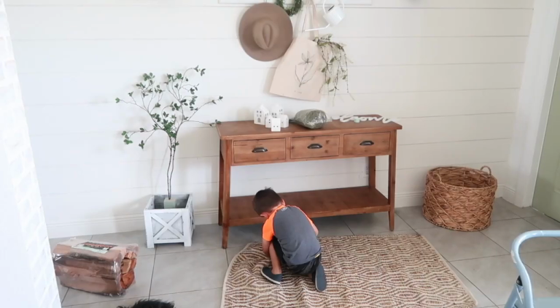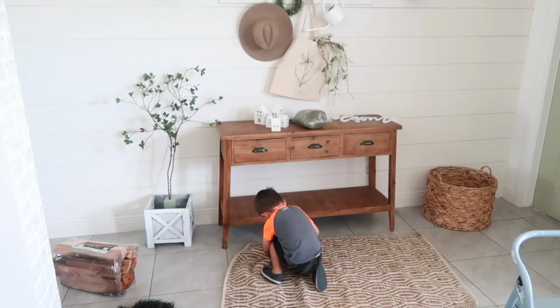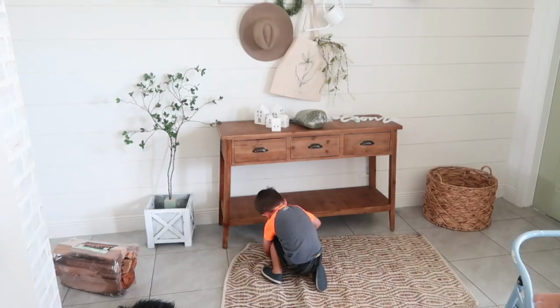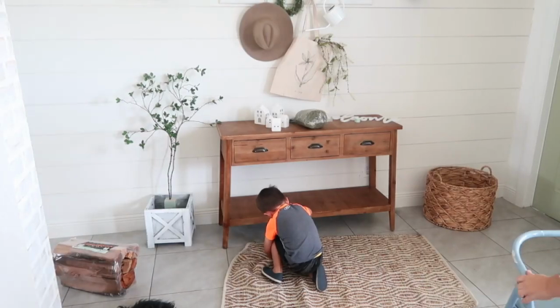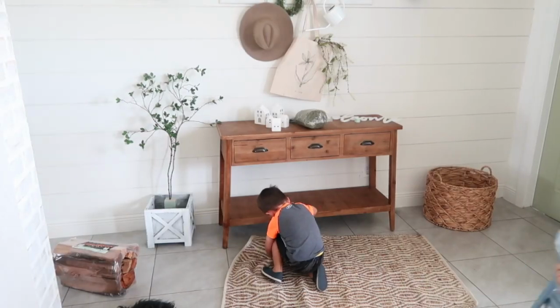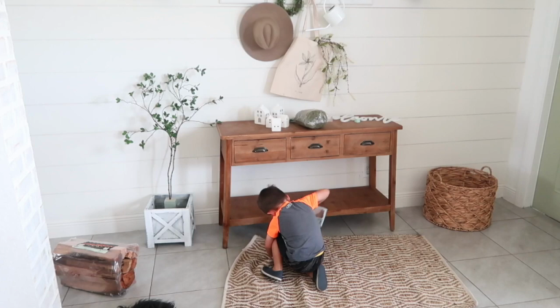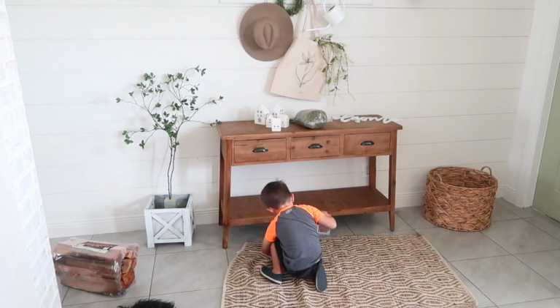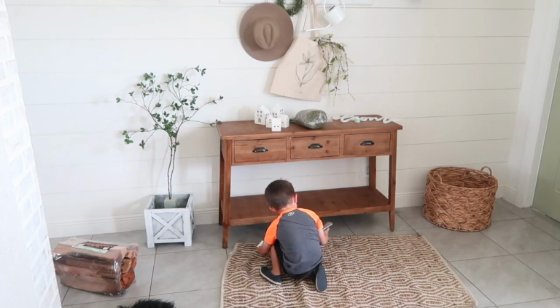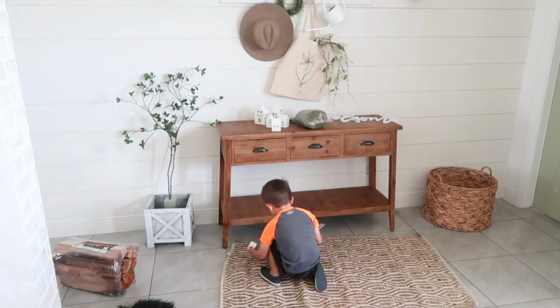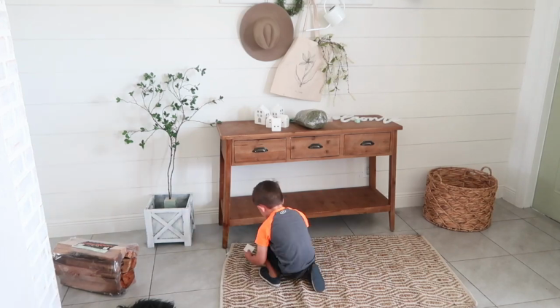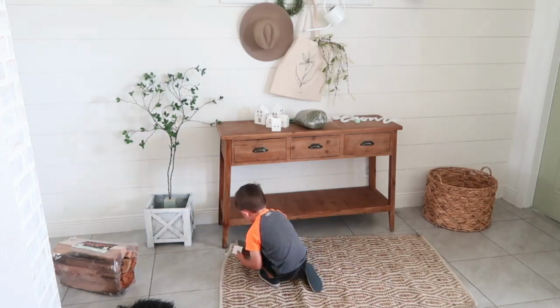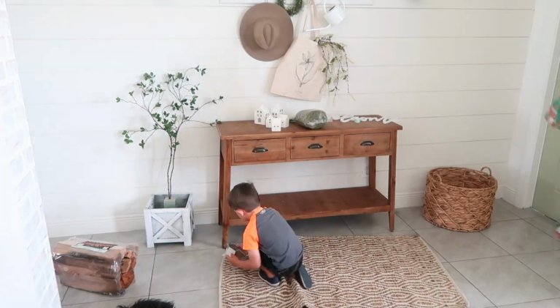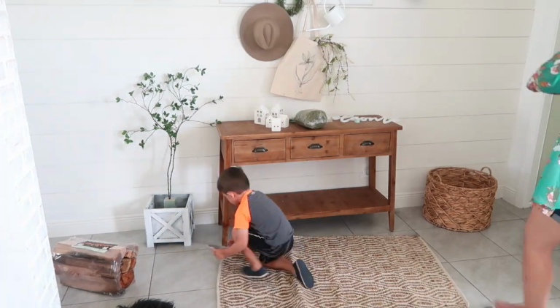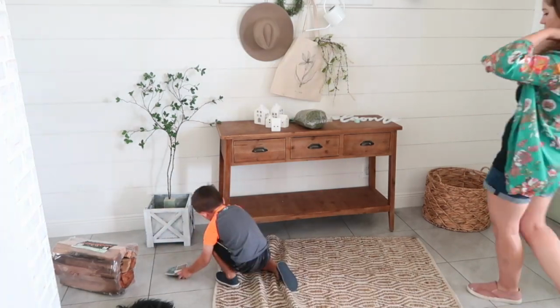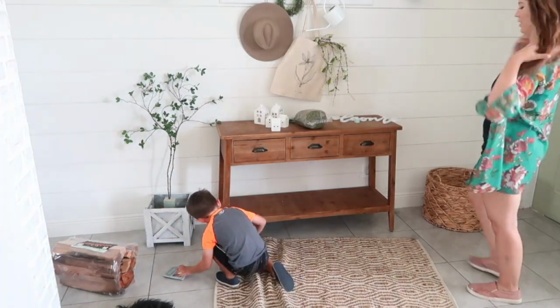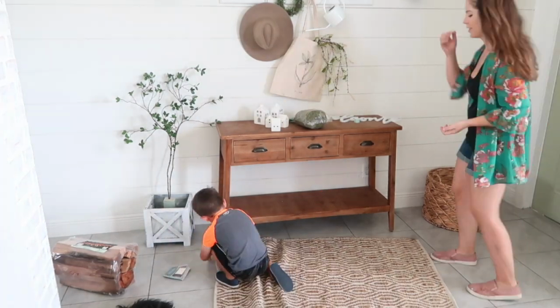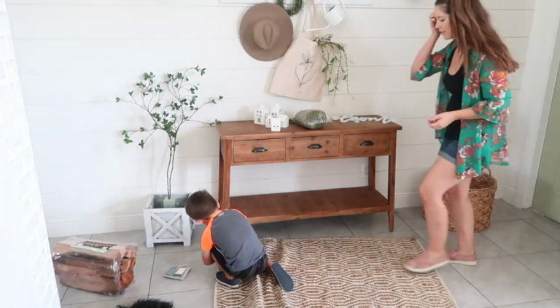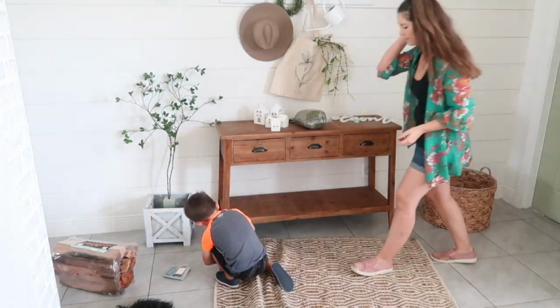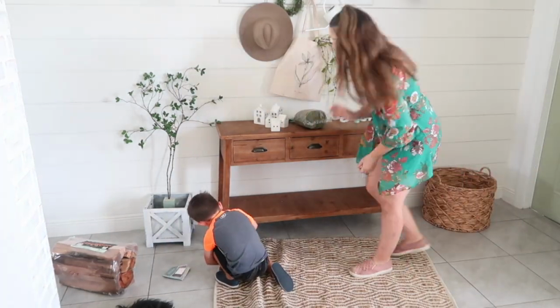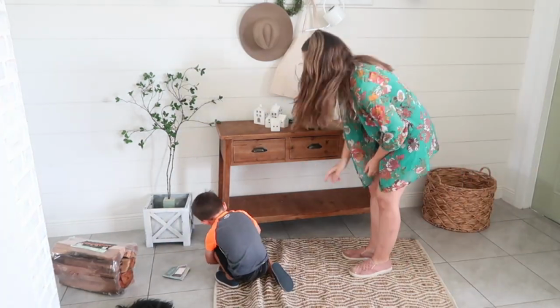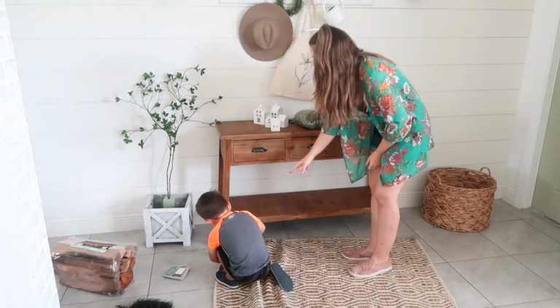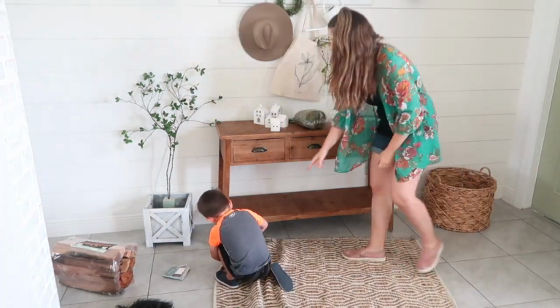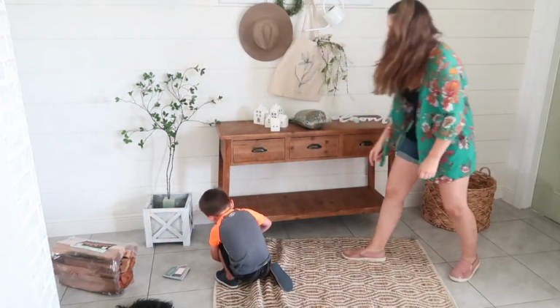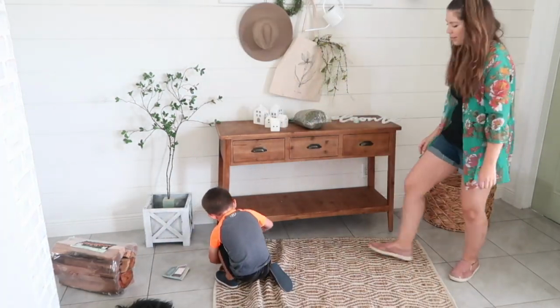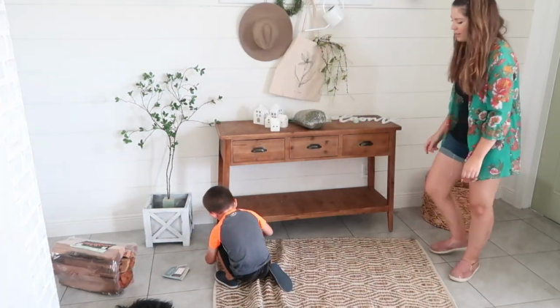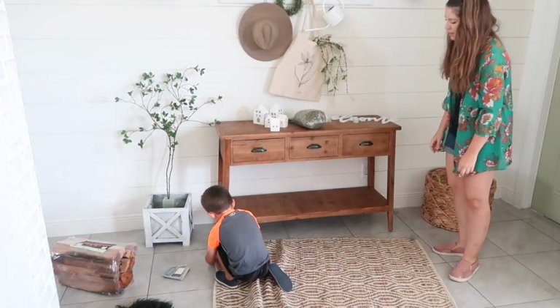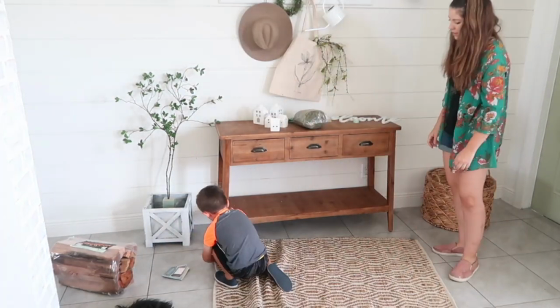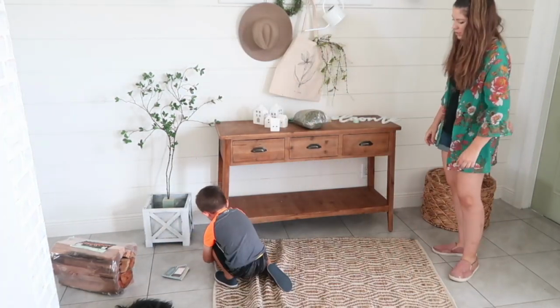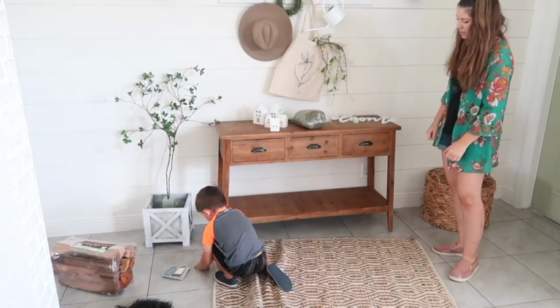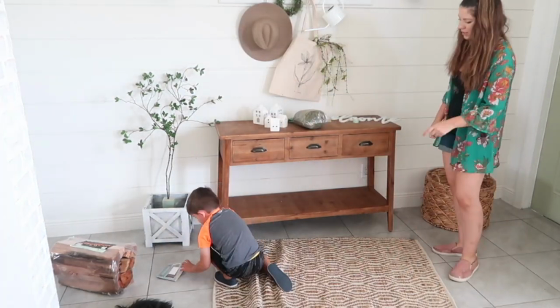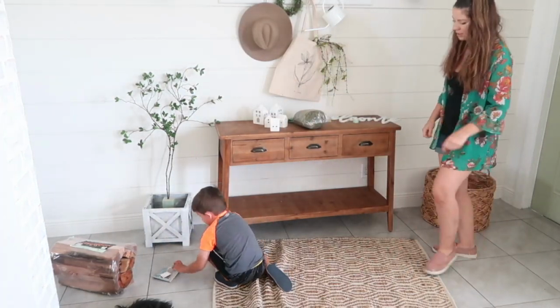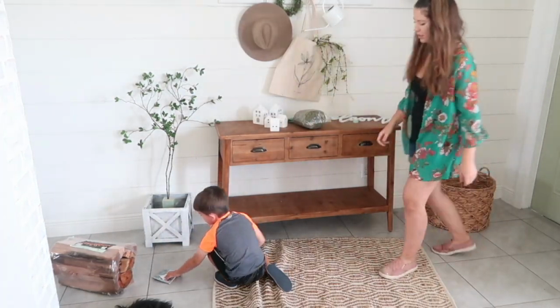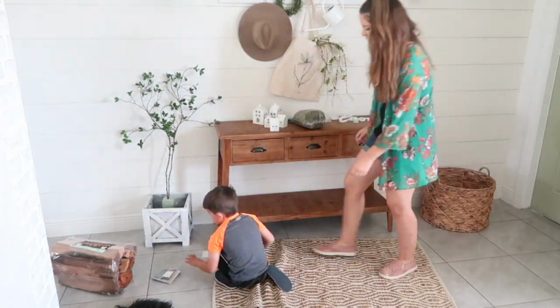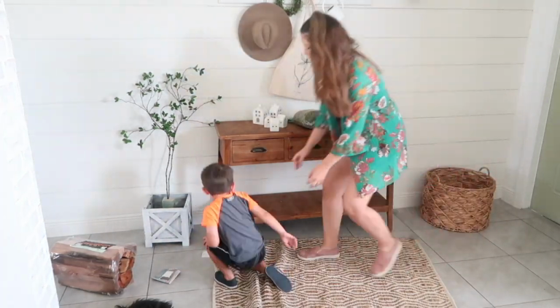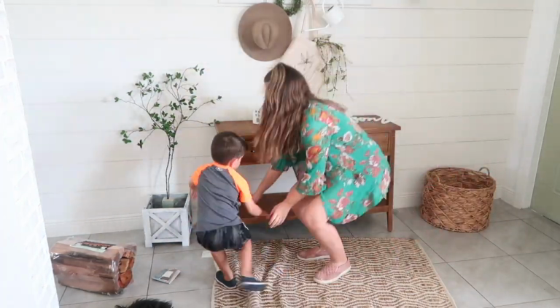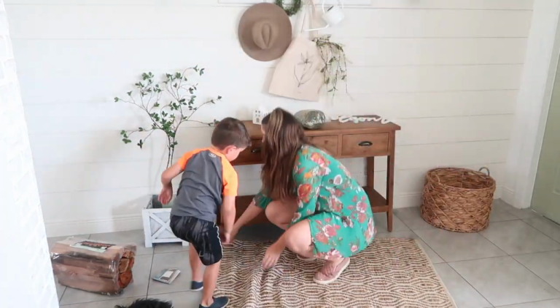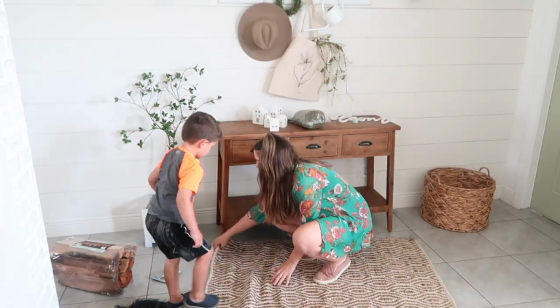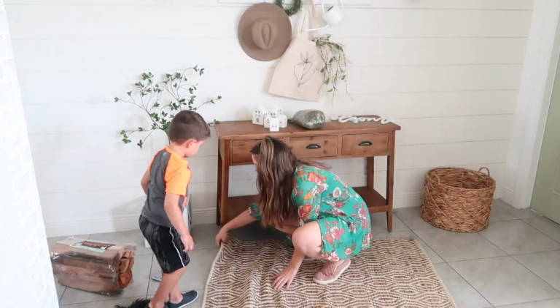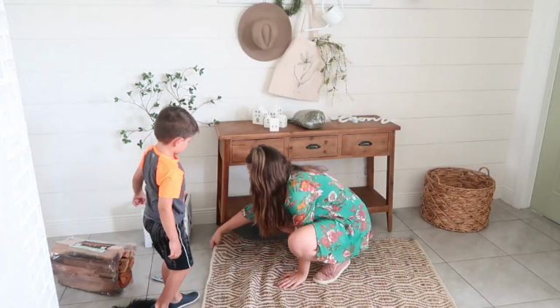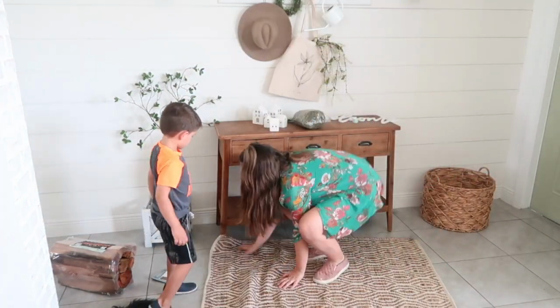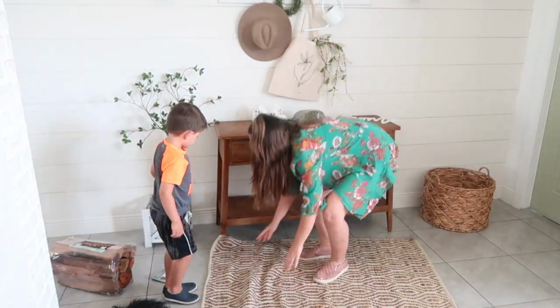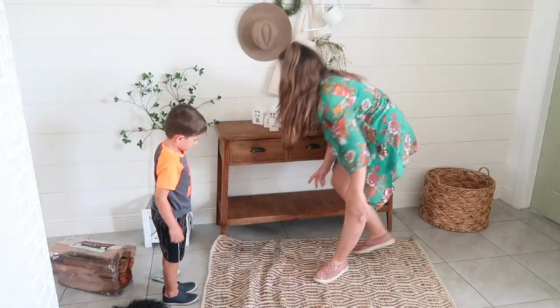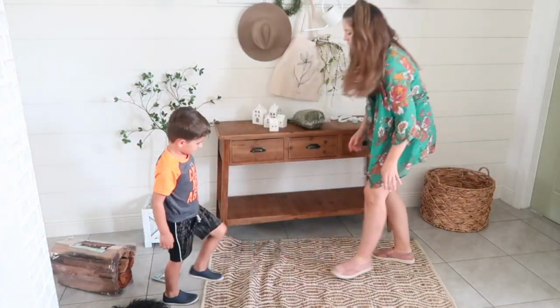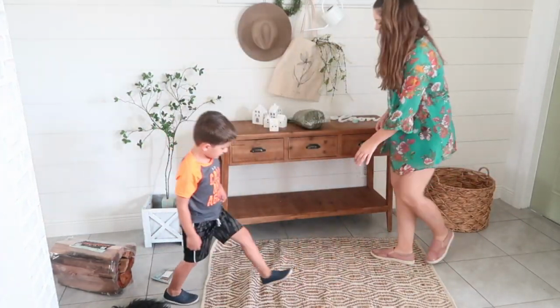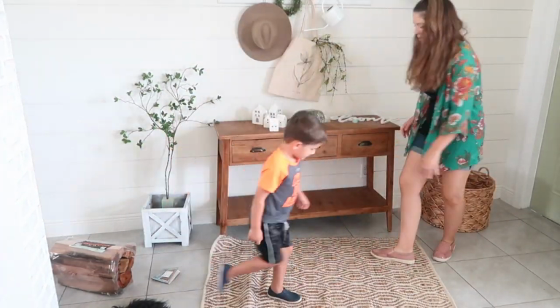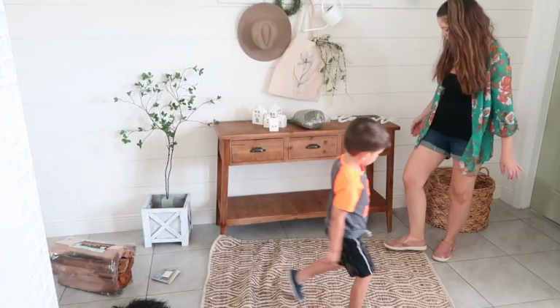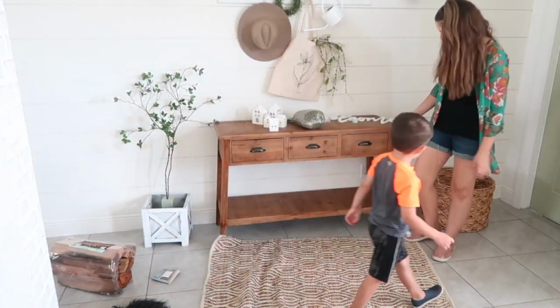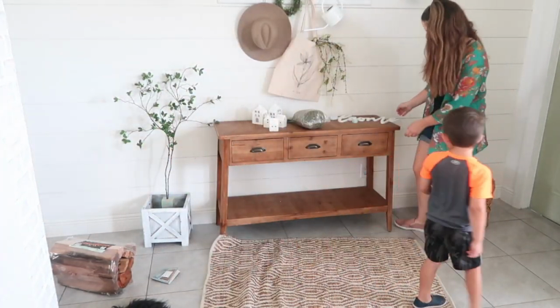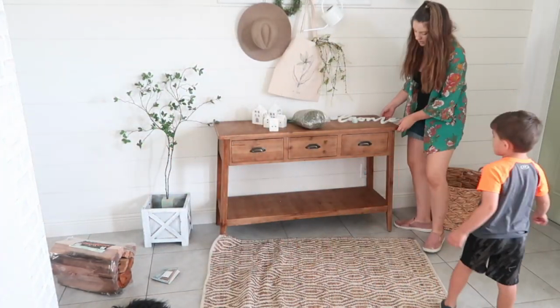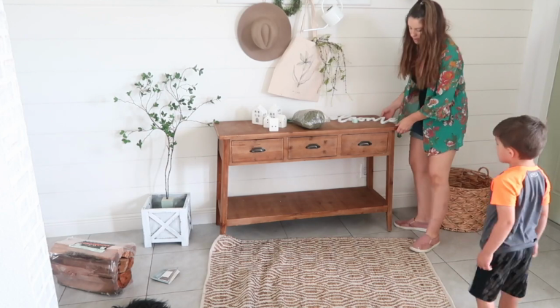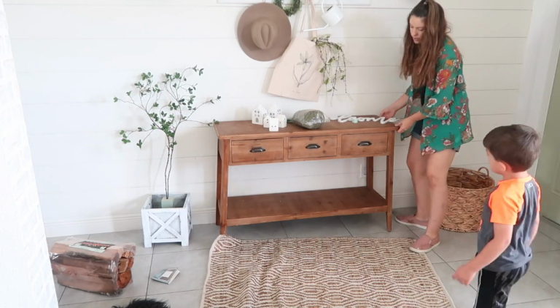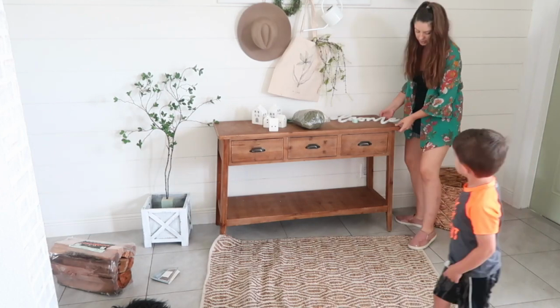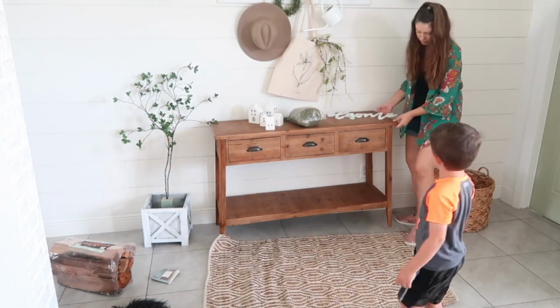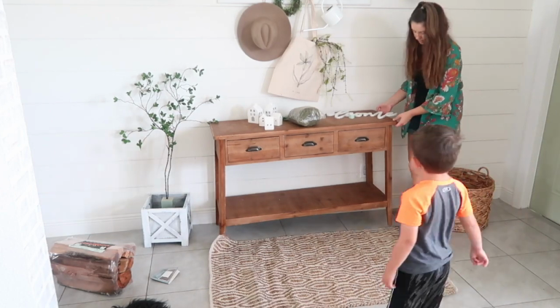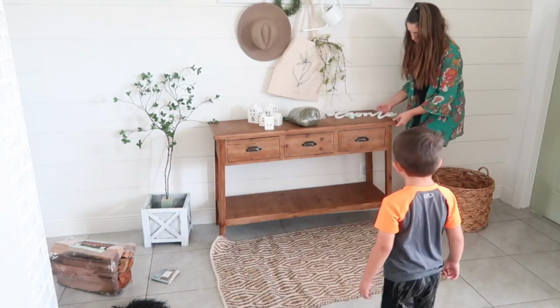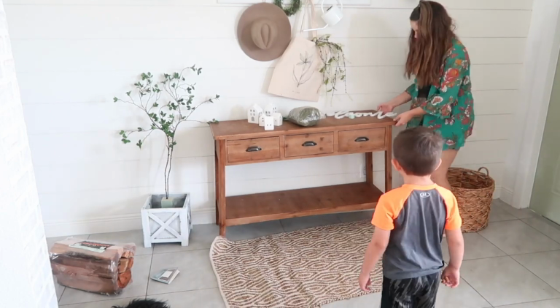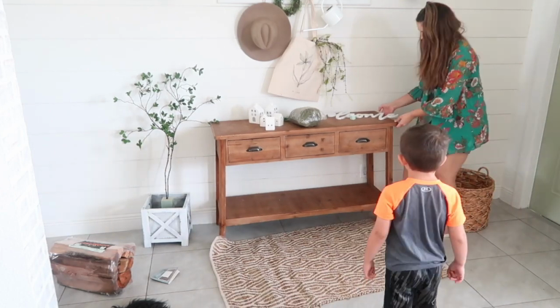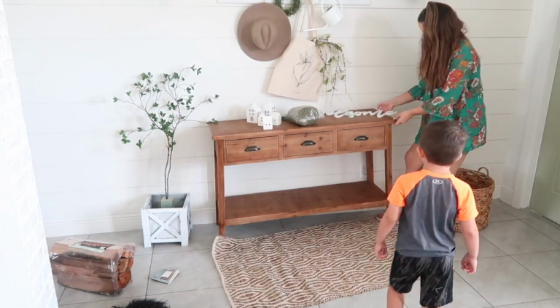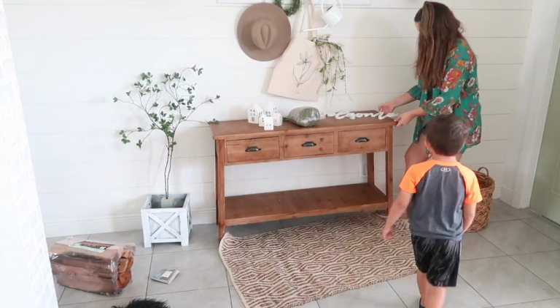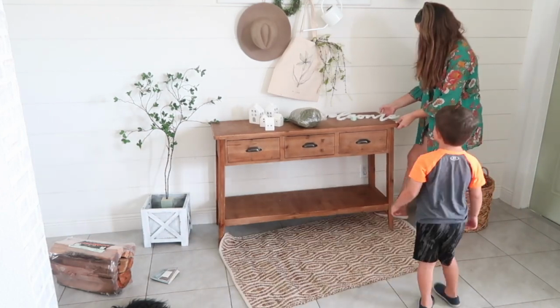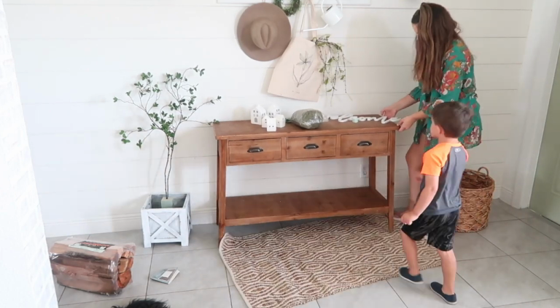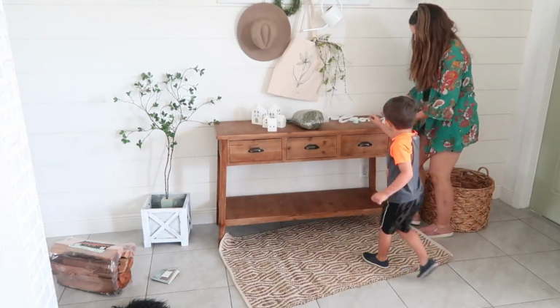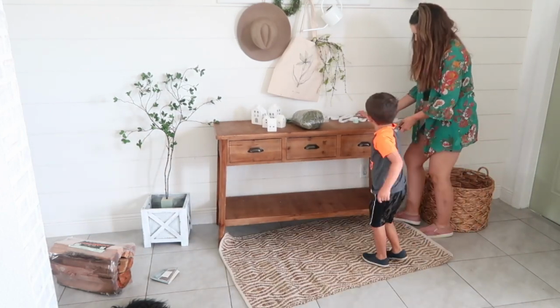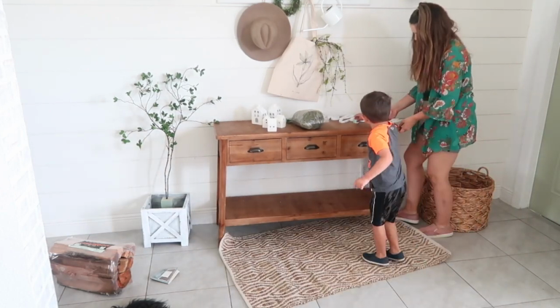I found this jute rug at Hobby Lobby on sale for $20 and I thought this would add a cozy feel to our entryway.